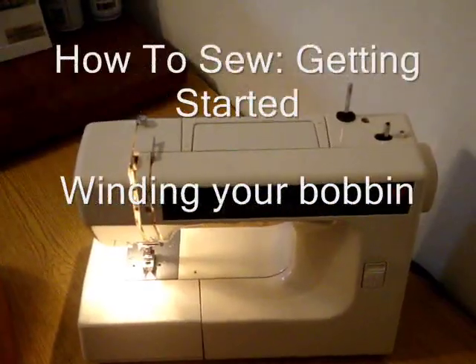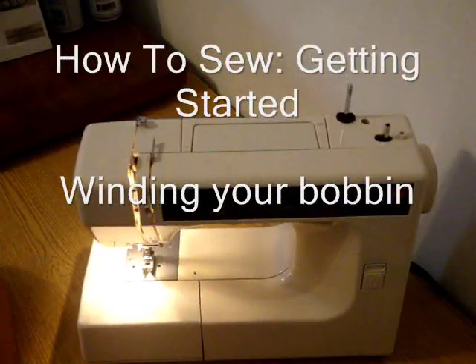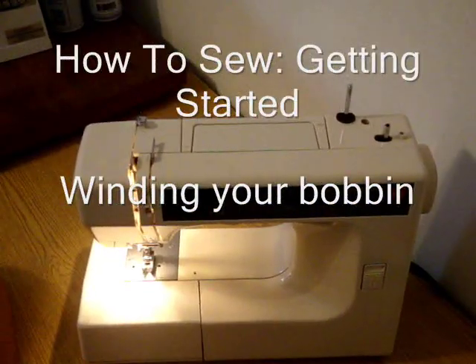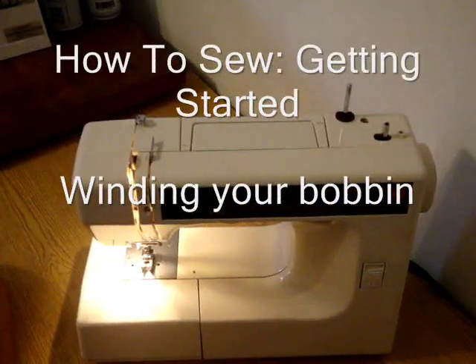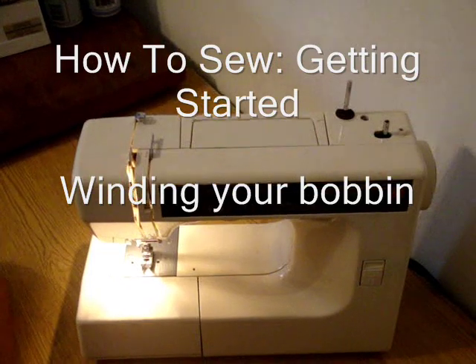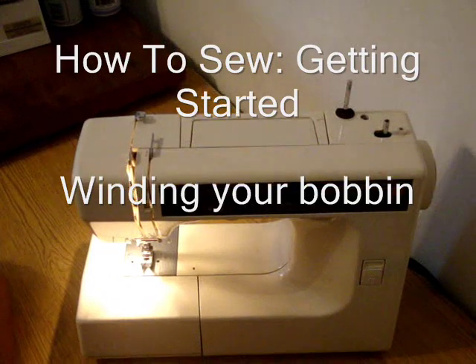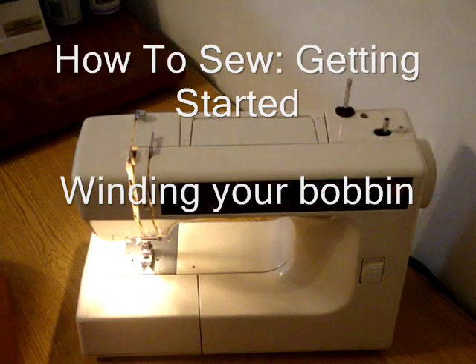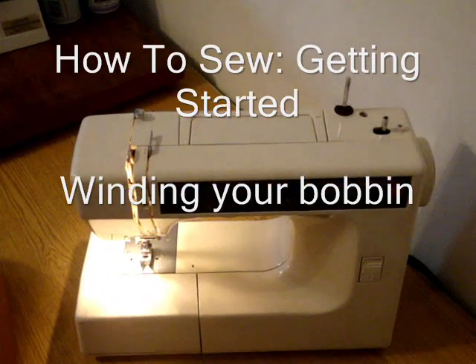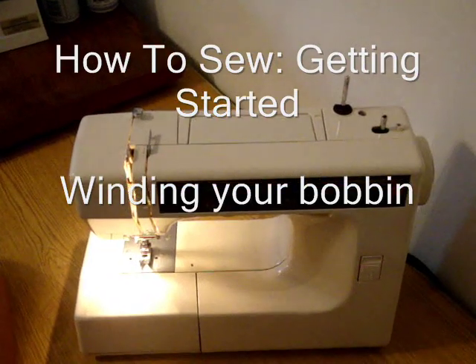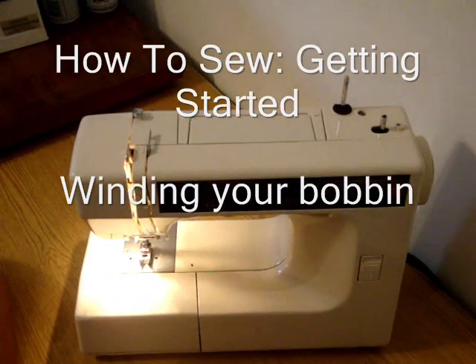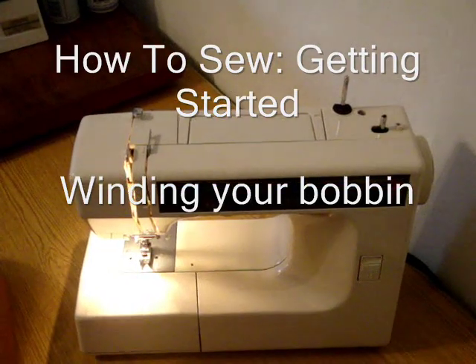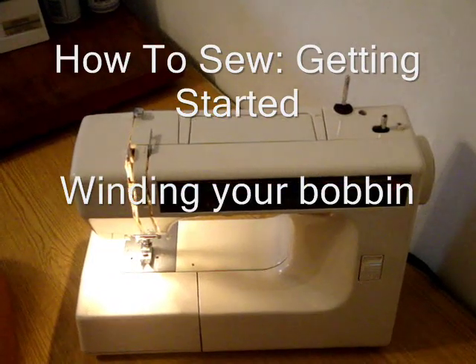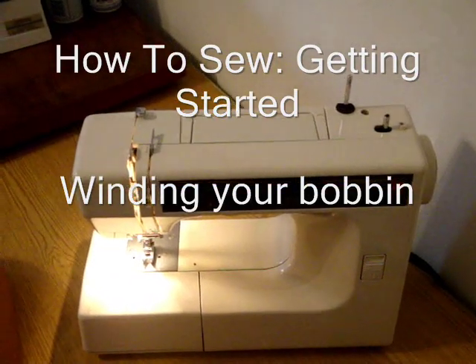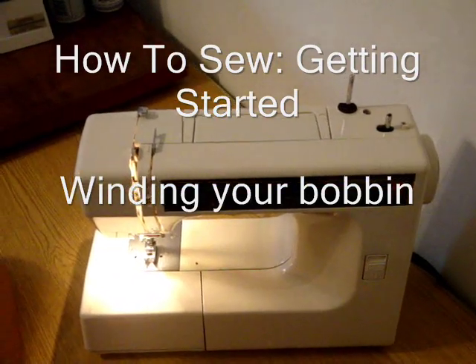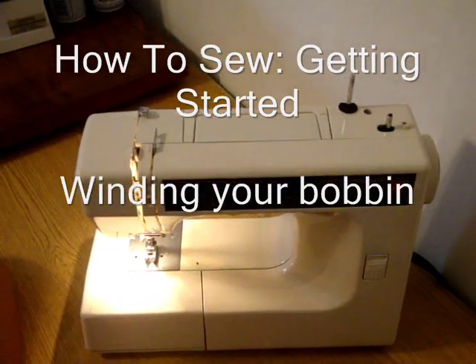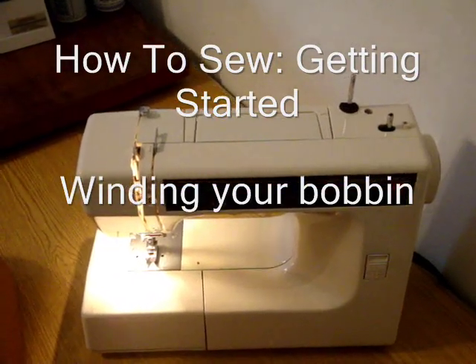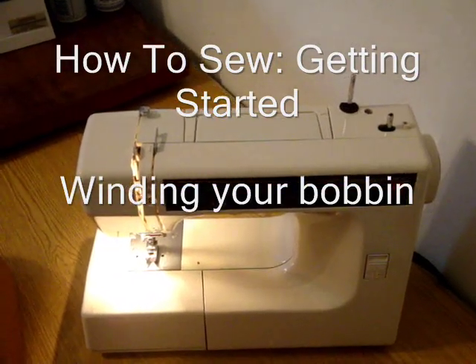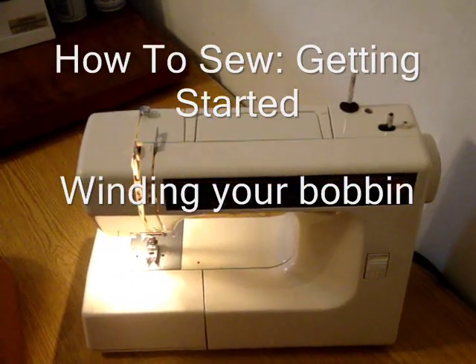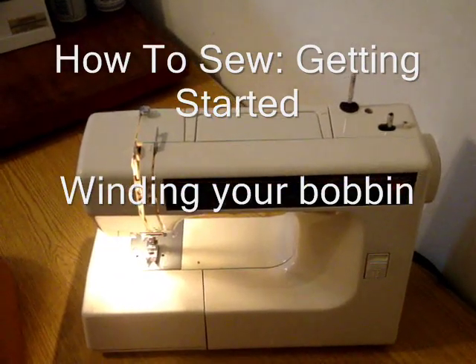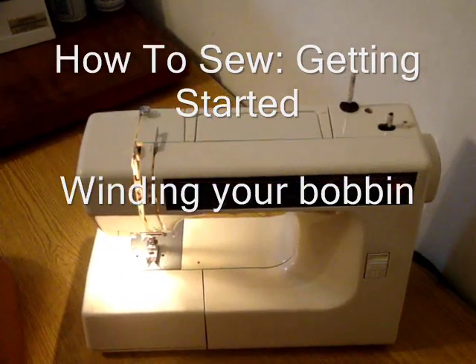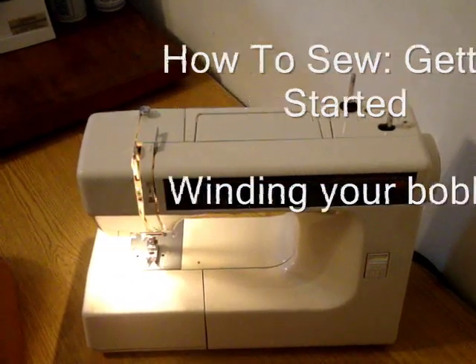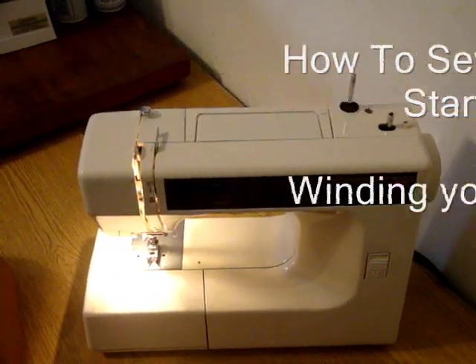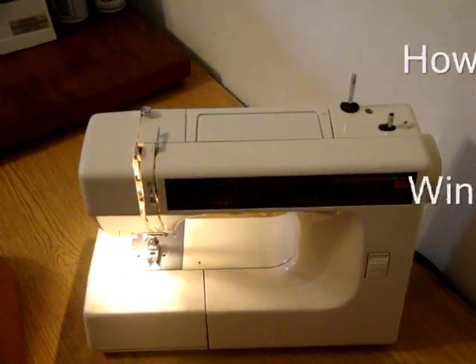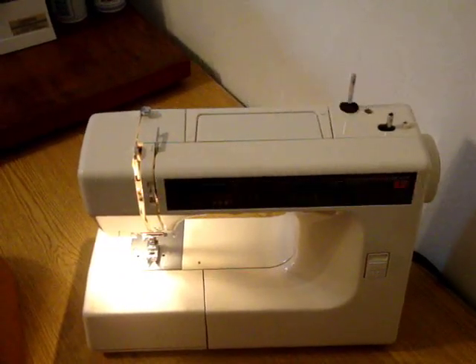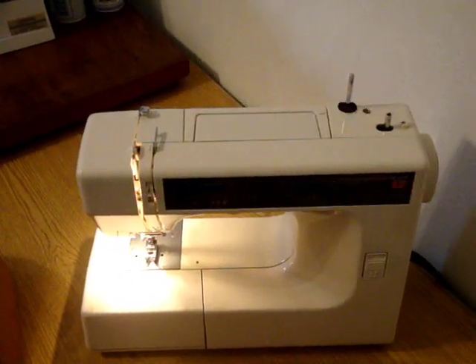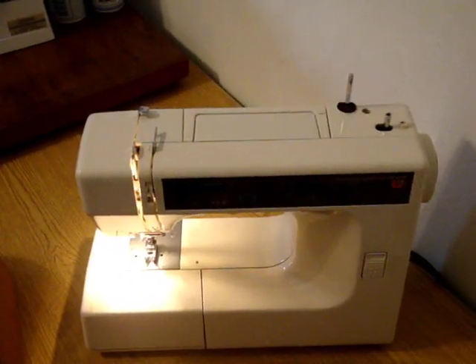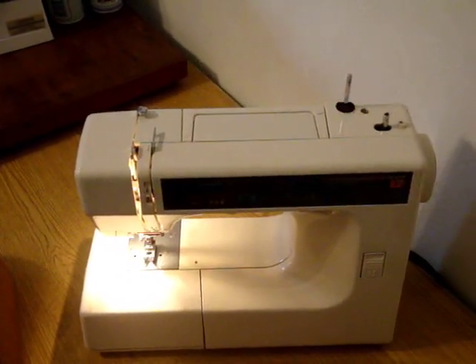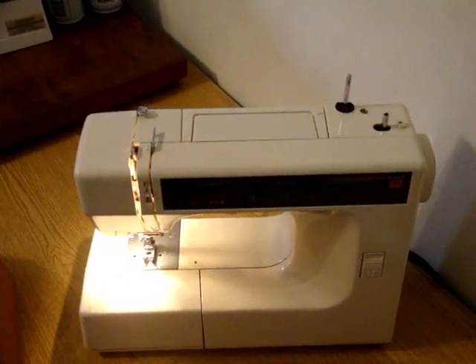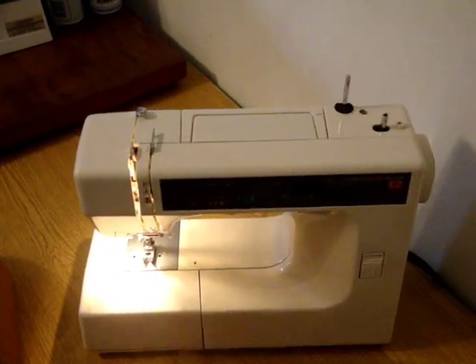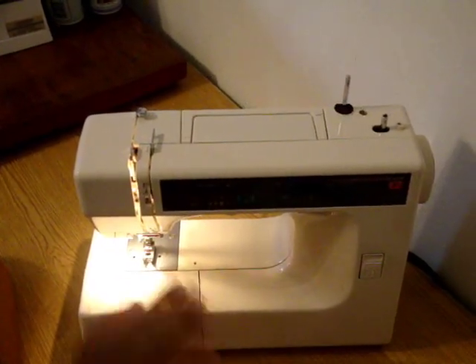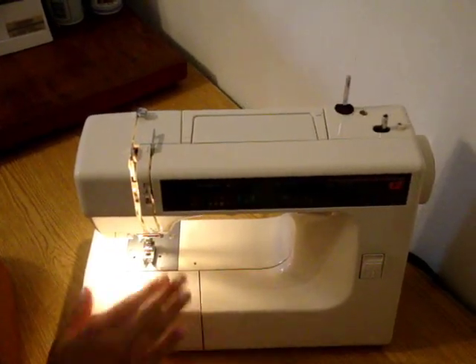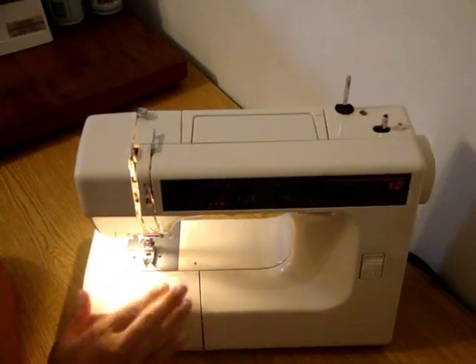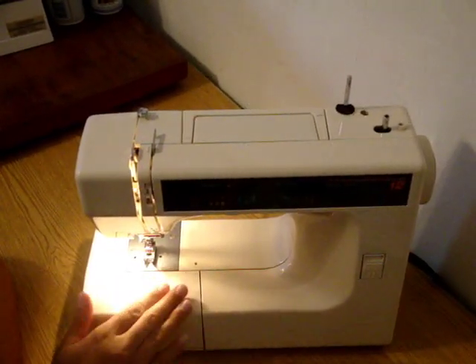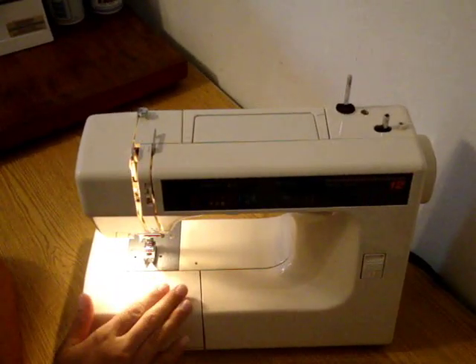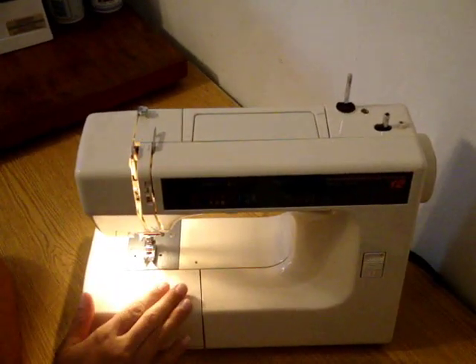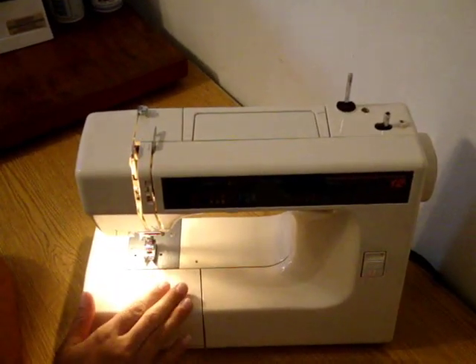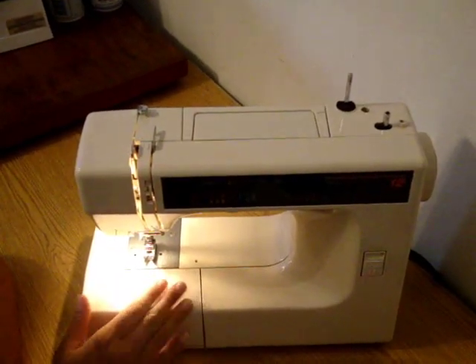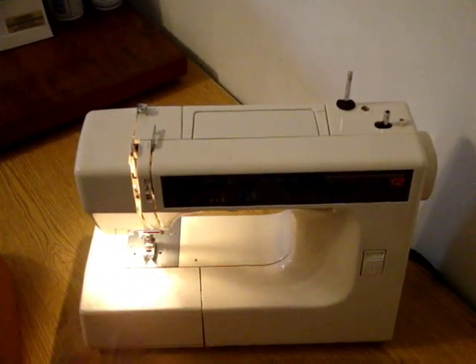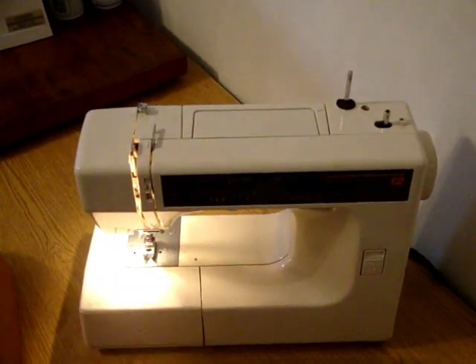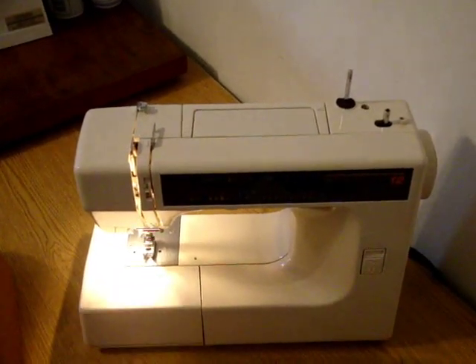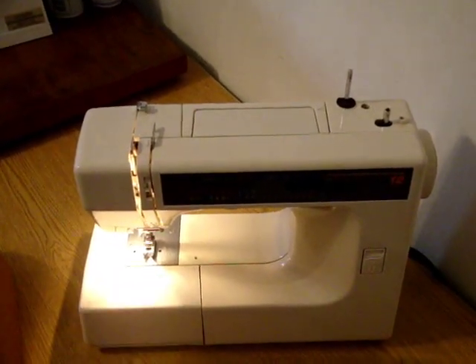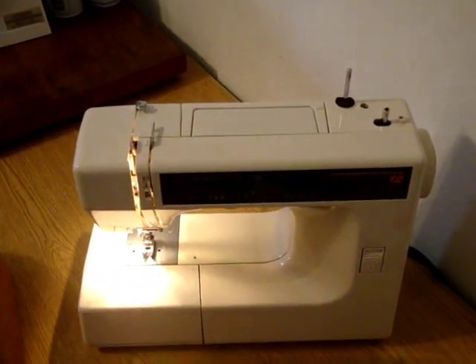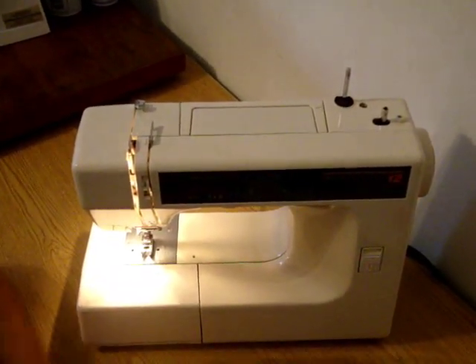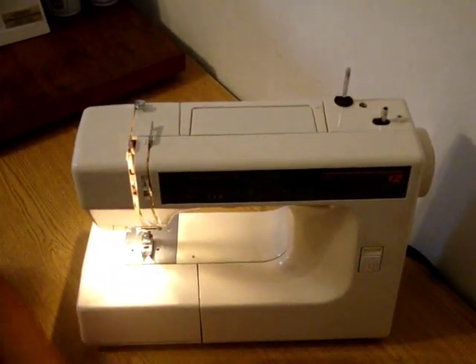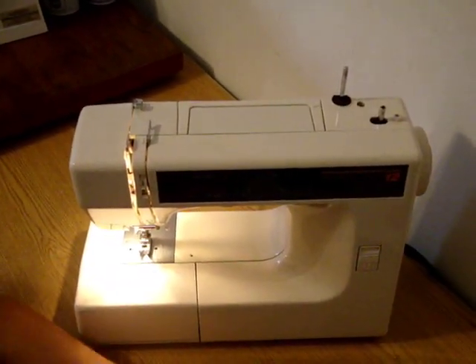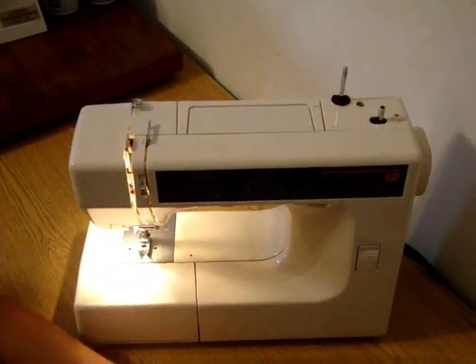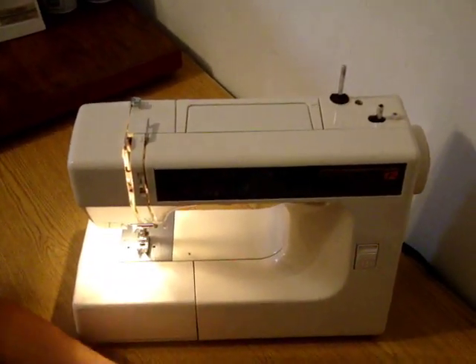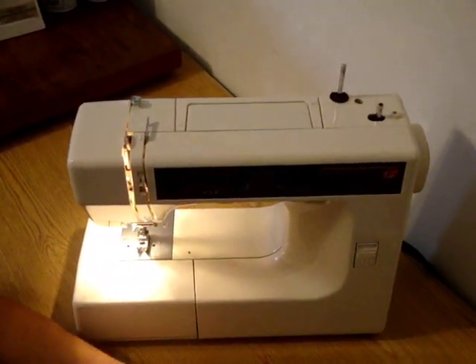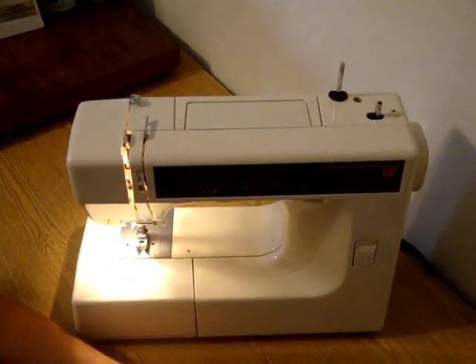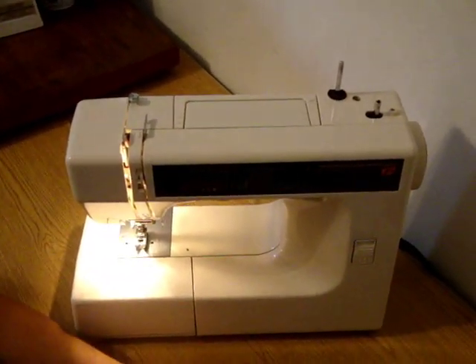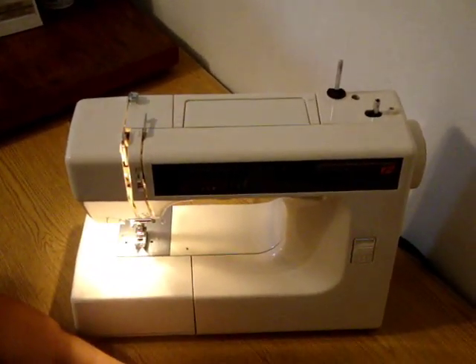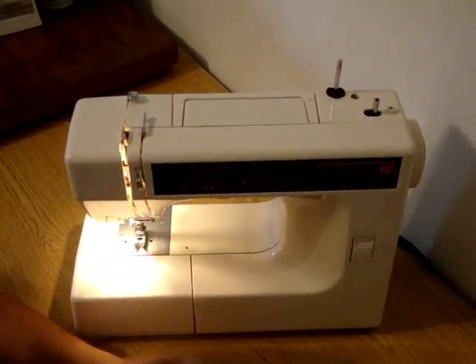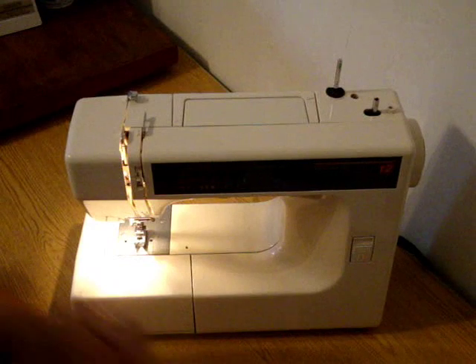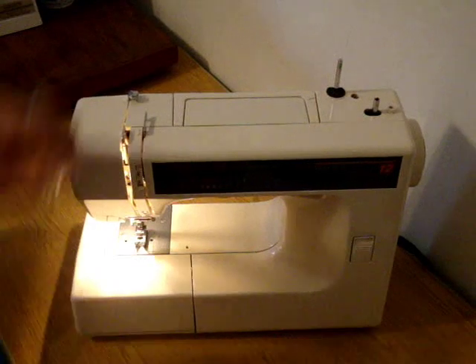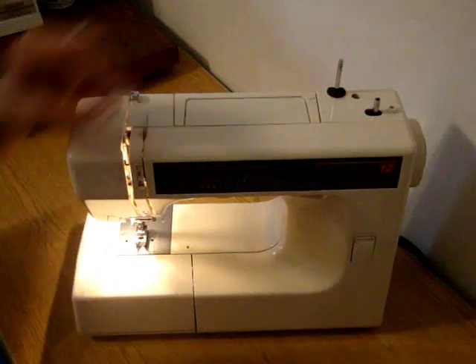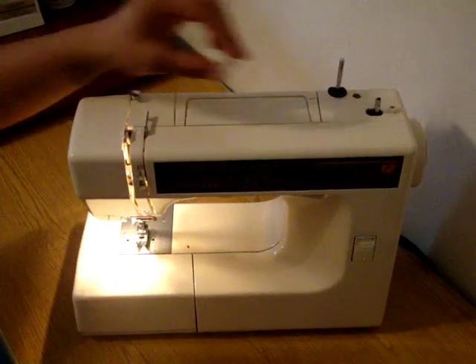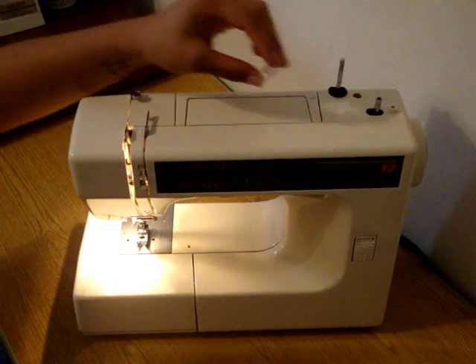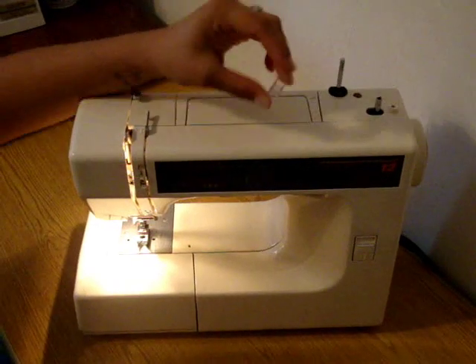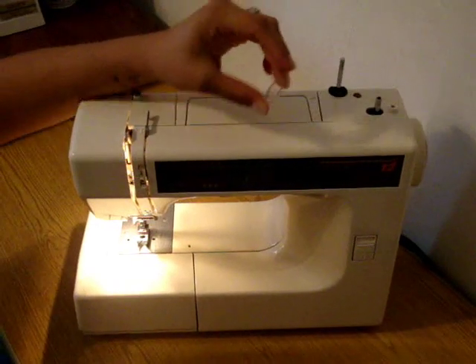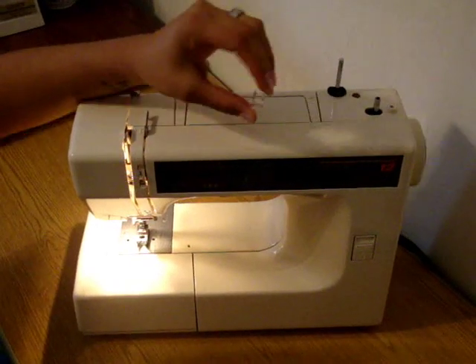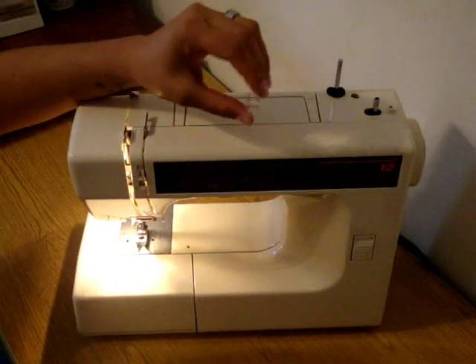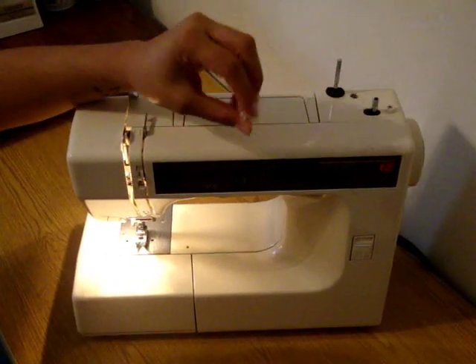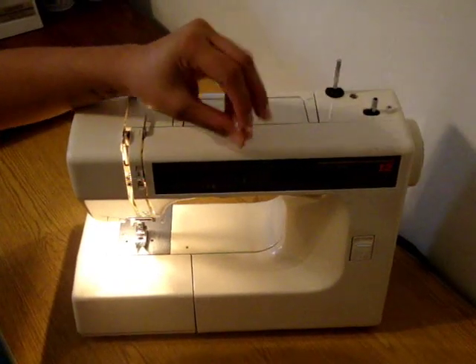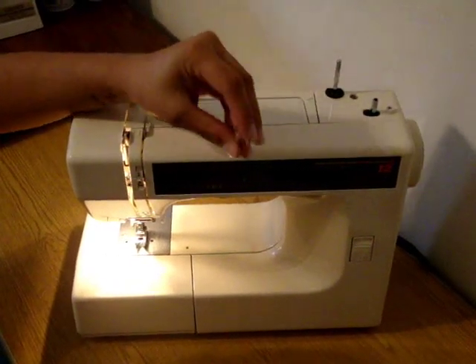So once you have your basic sewing supplies, the next step is to set up your sewing machine. First thing we're going to do is wind our bobbin.